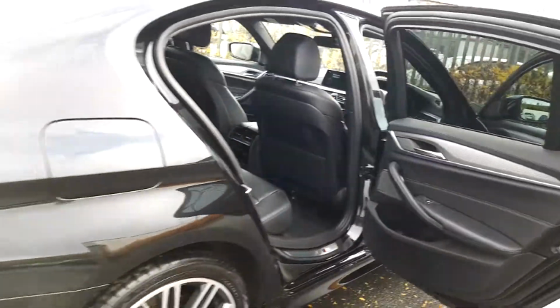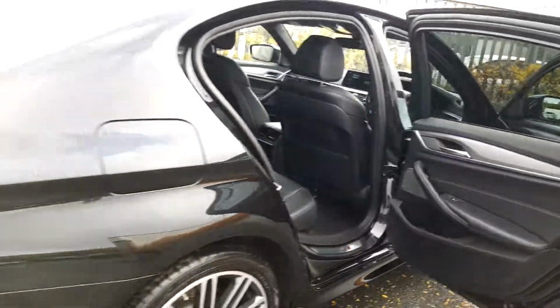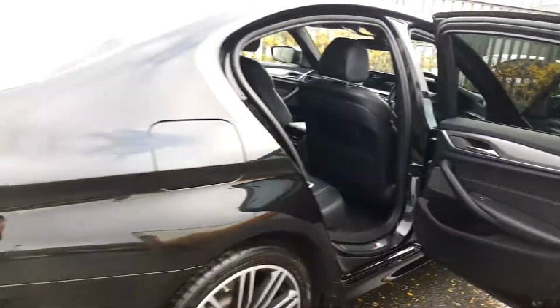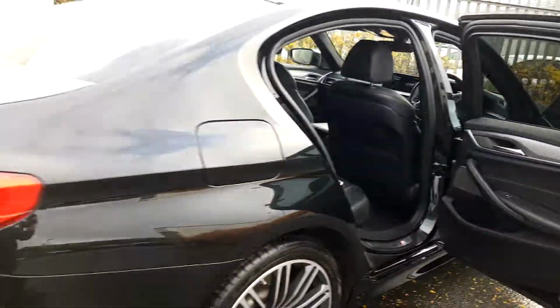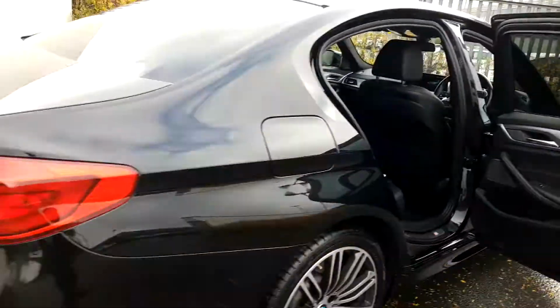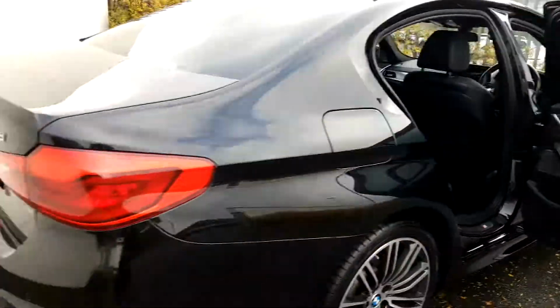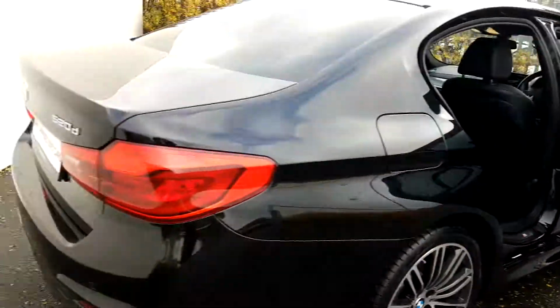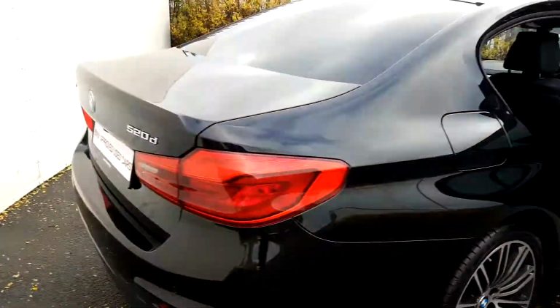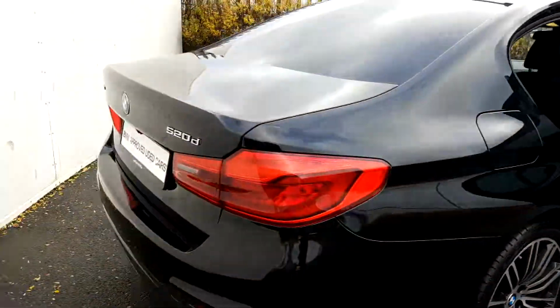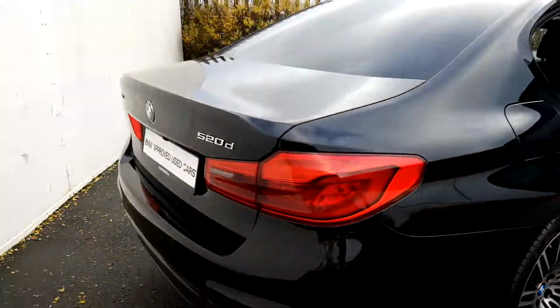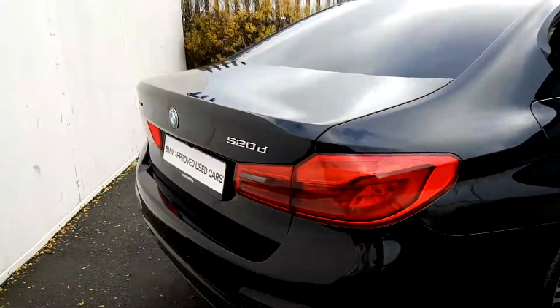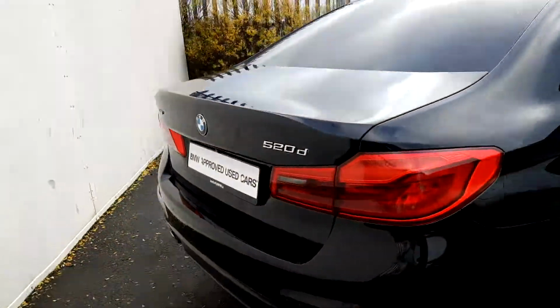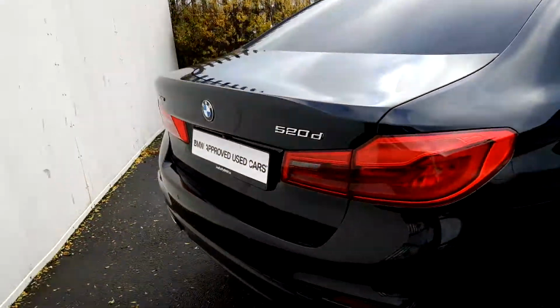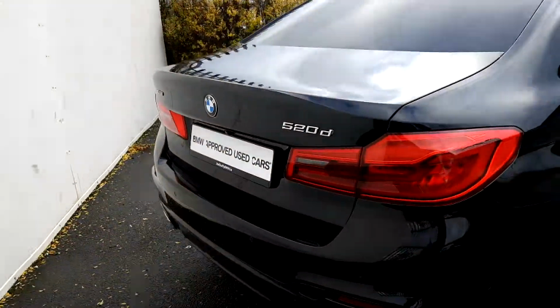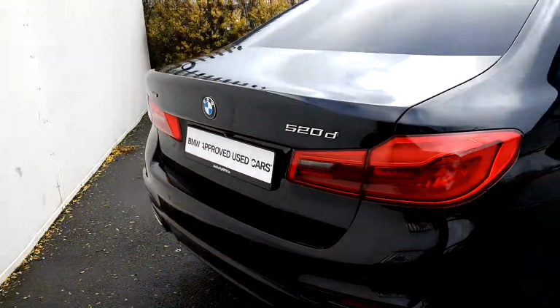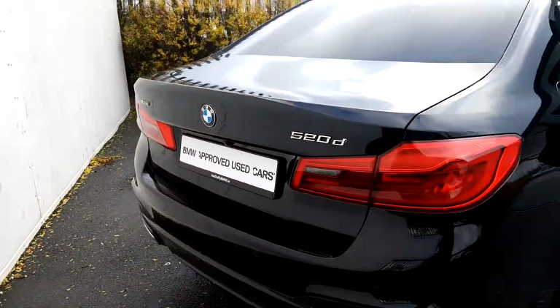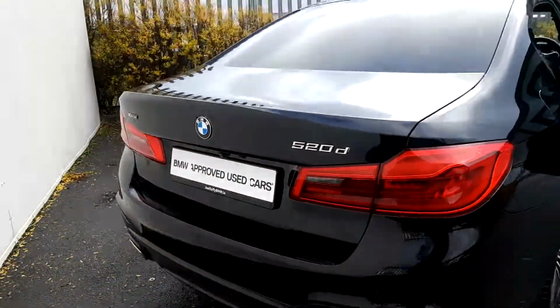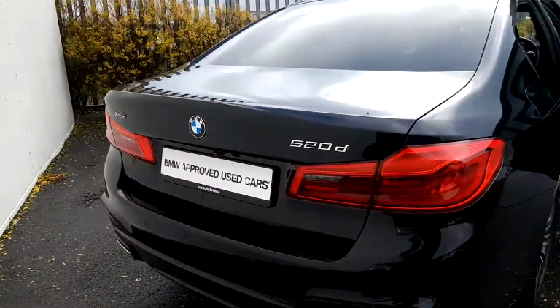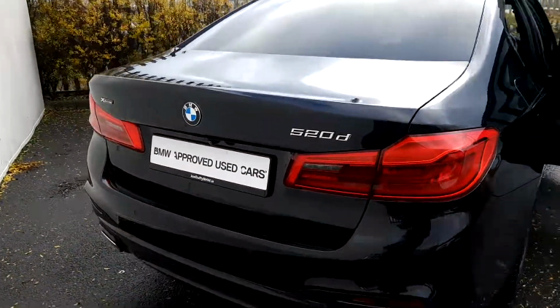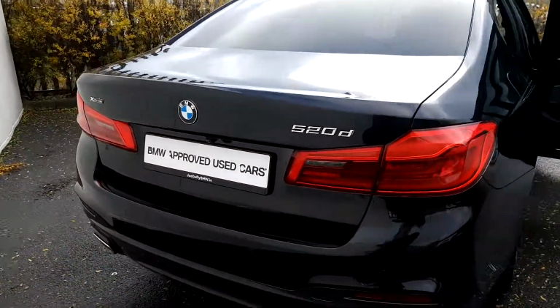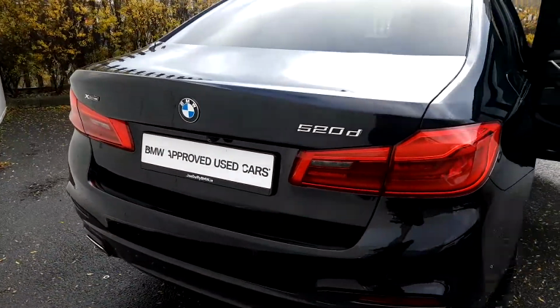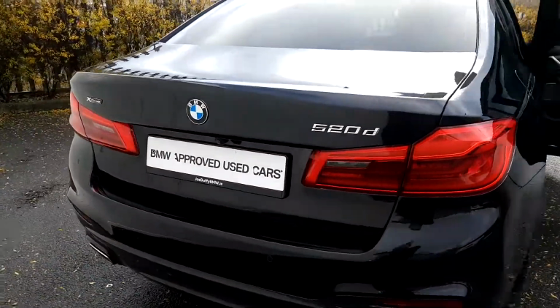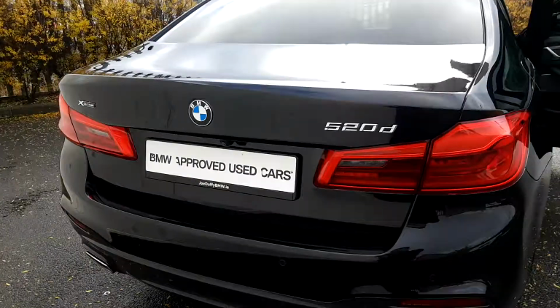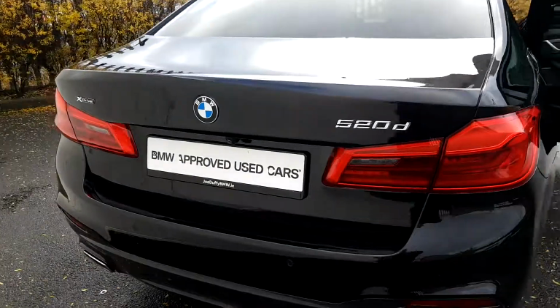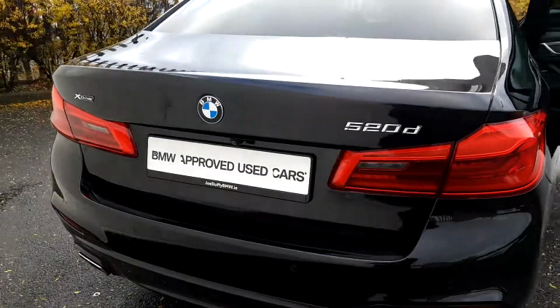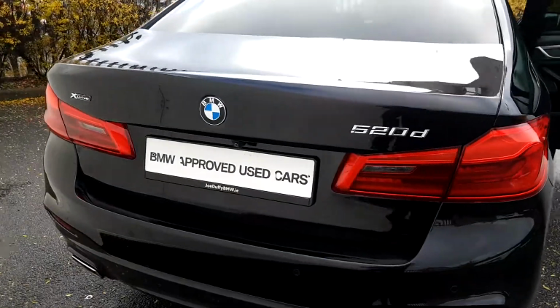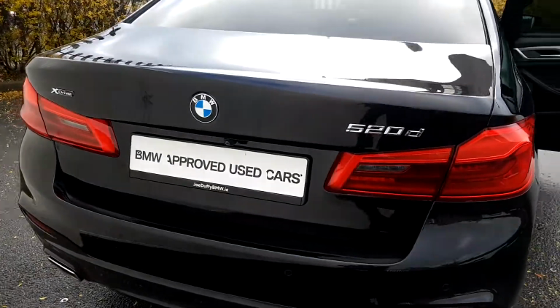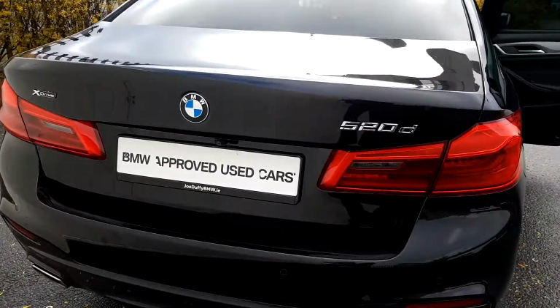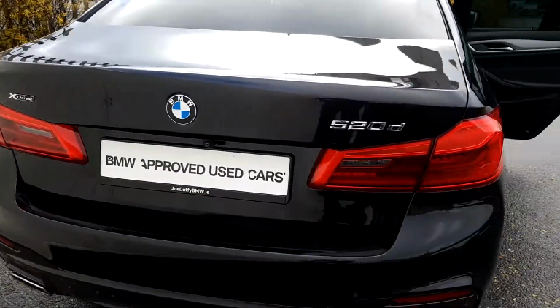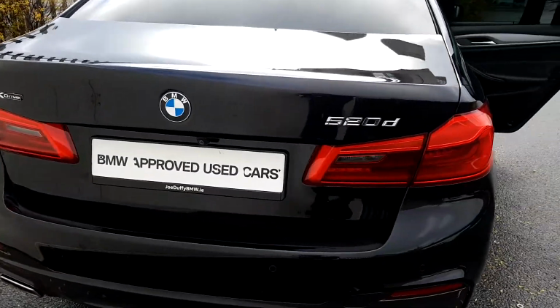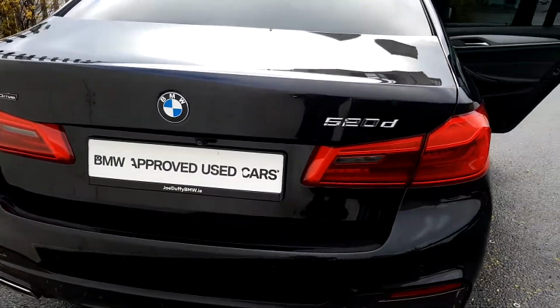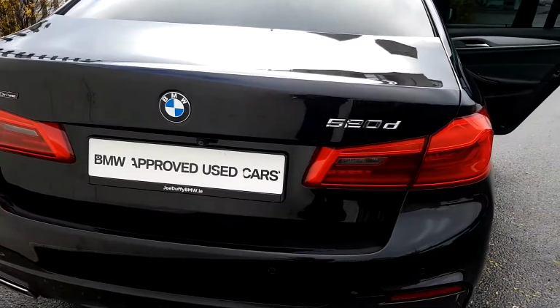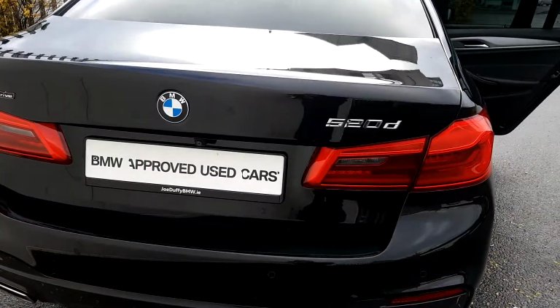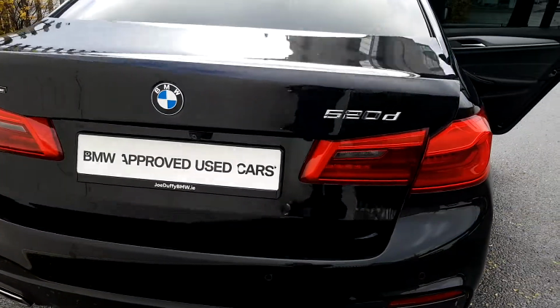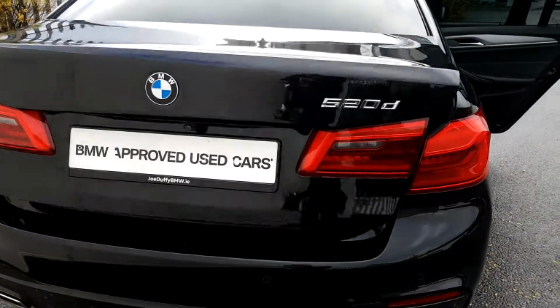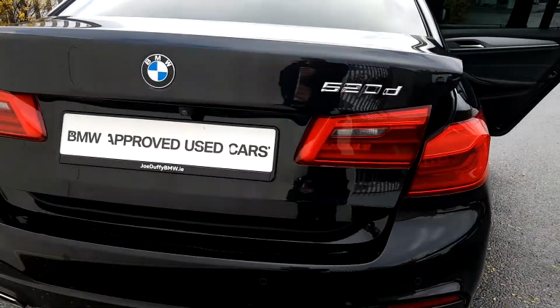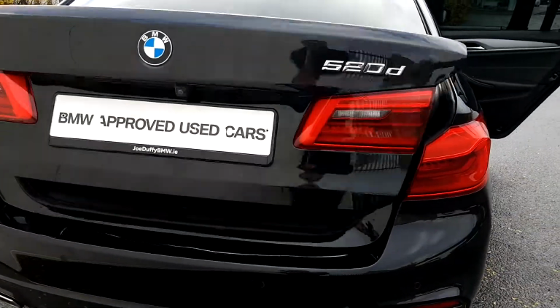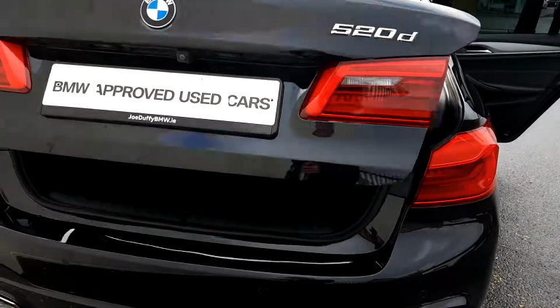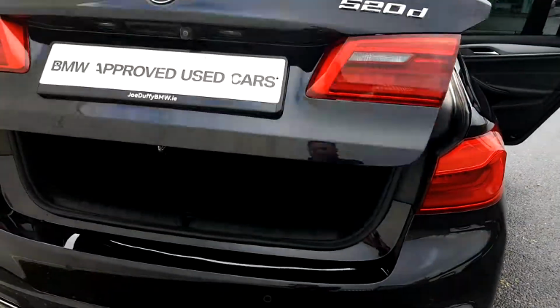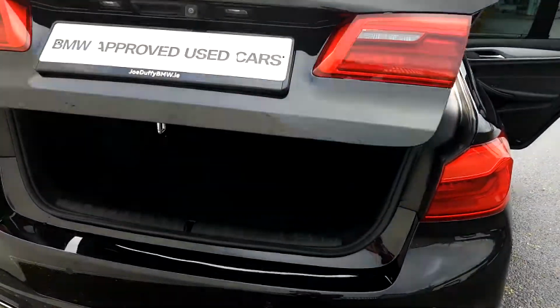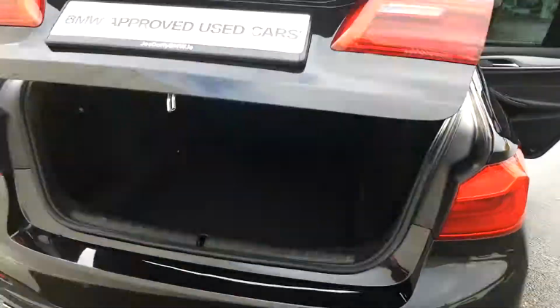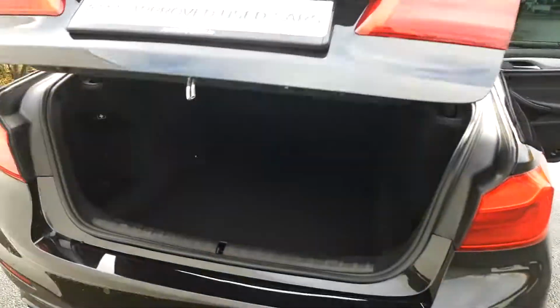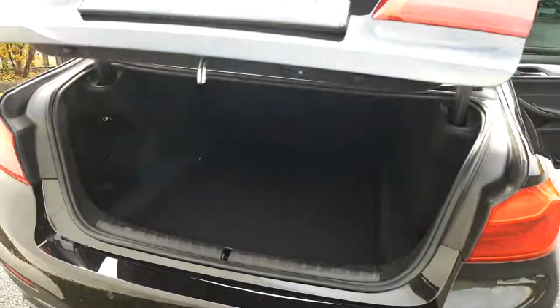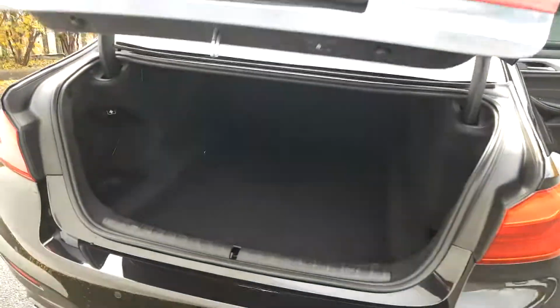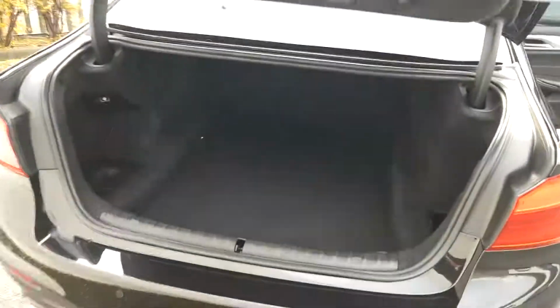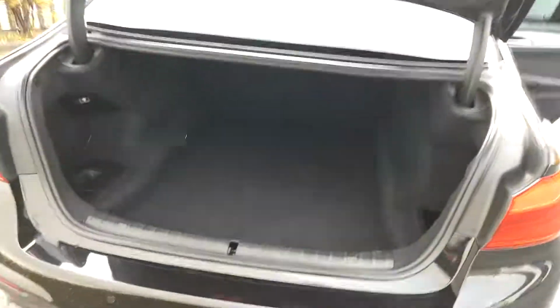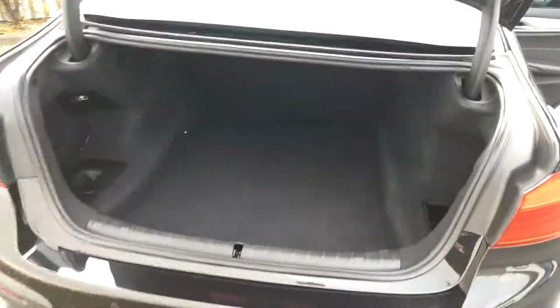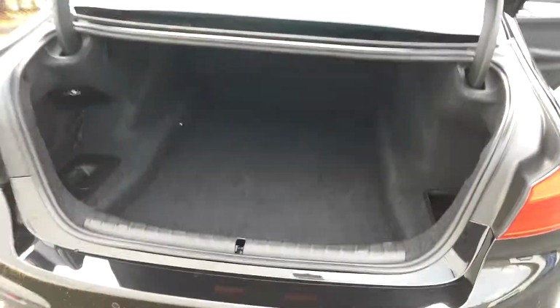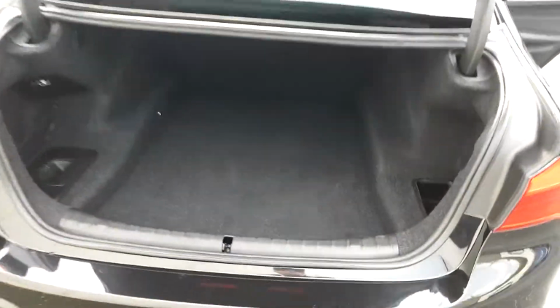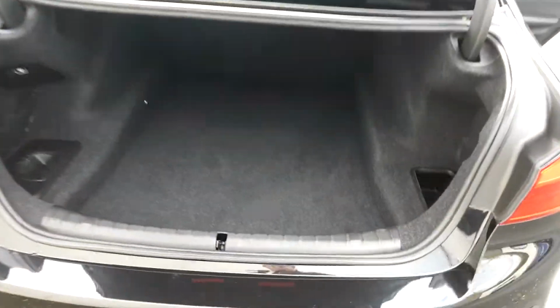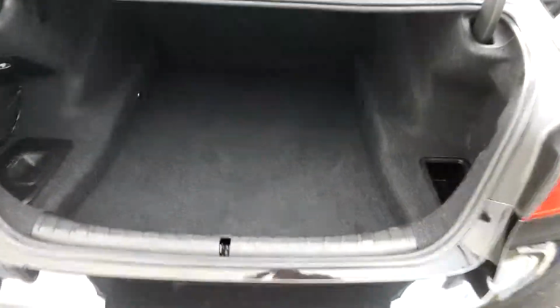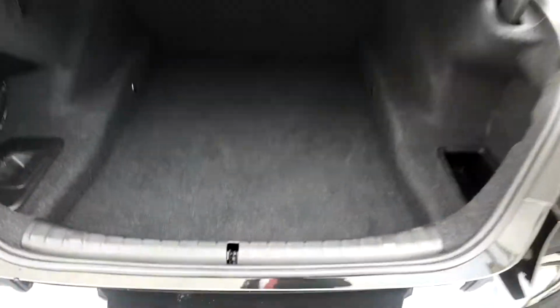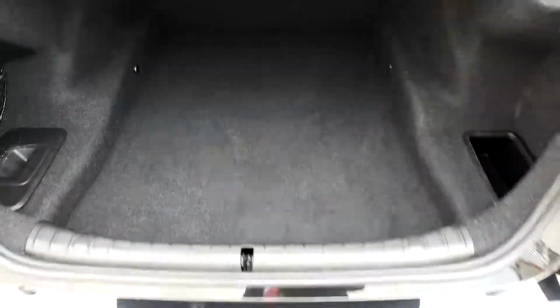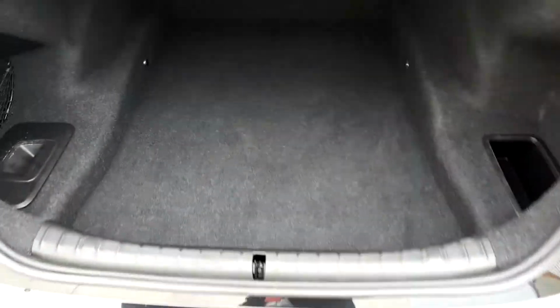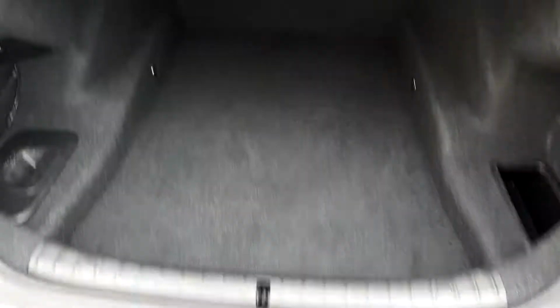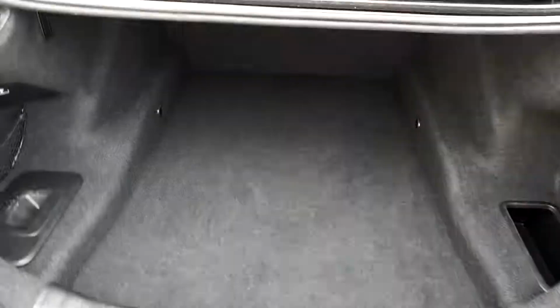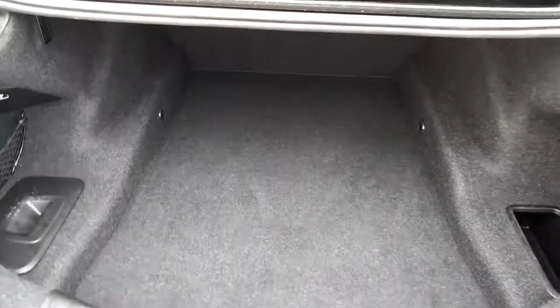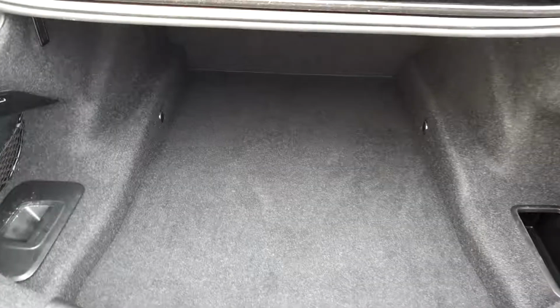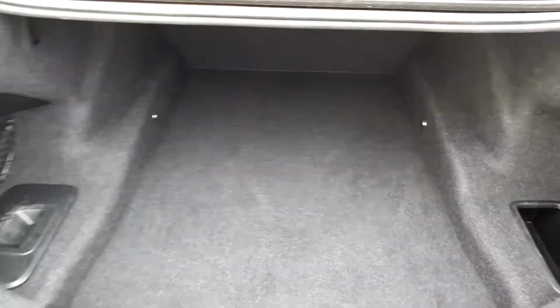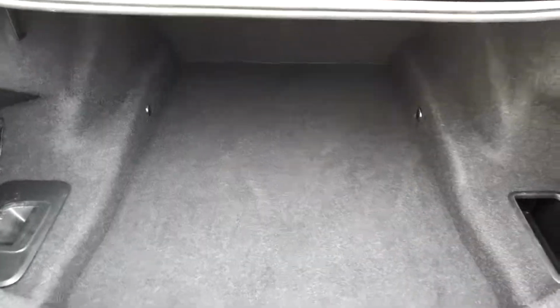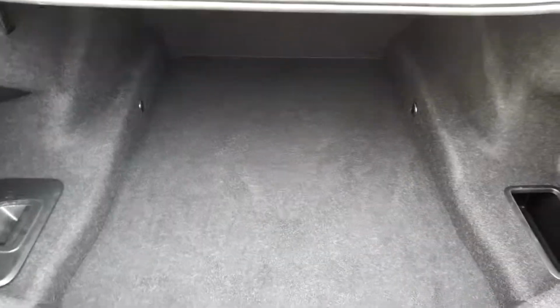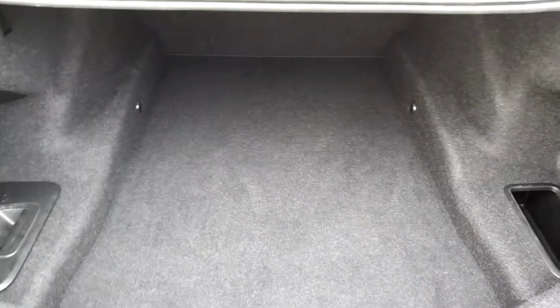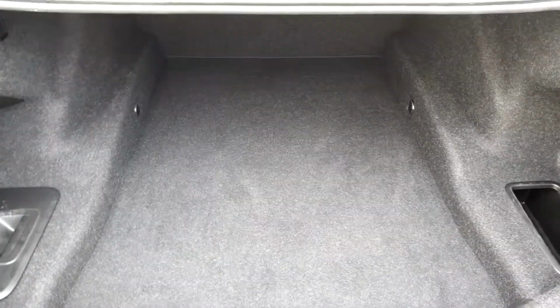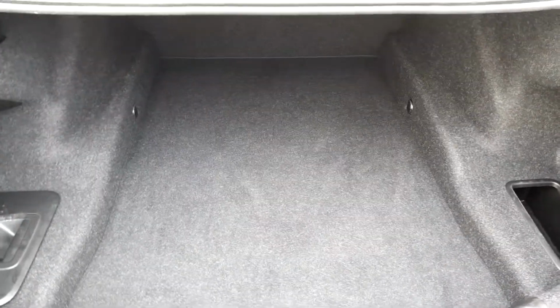The boot opens with one simple click of a button, and as you can see it is quite spacious.